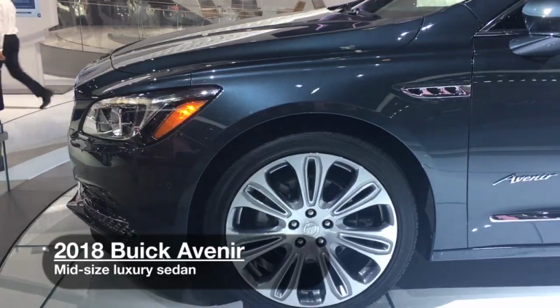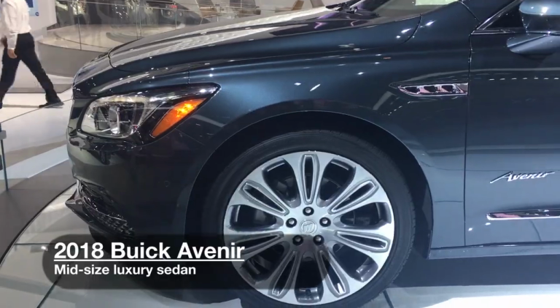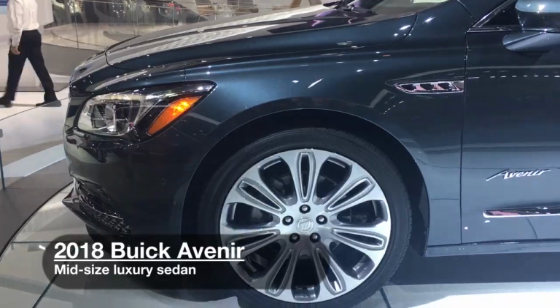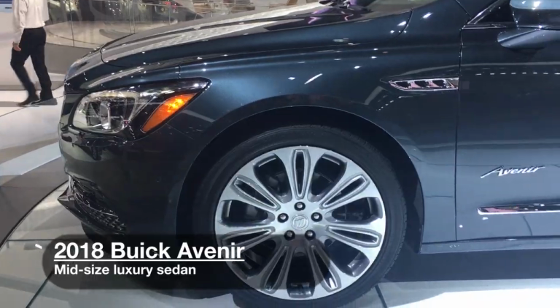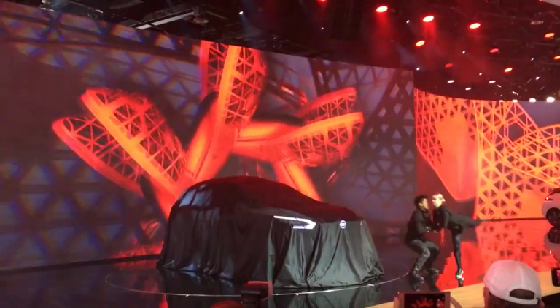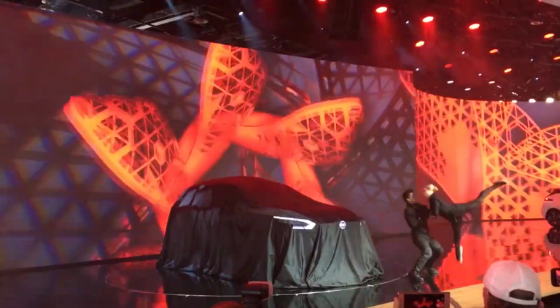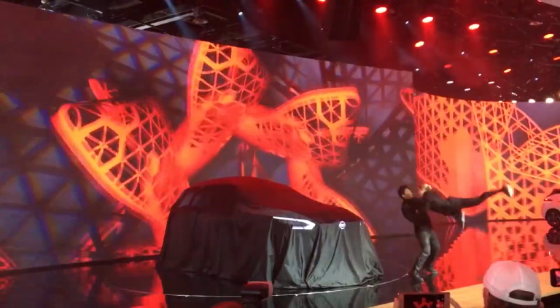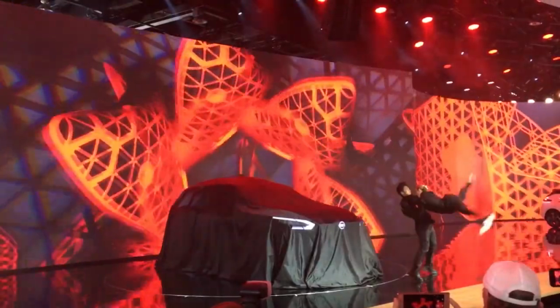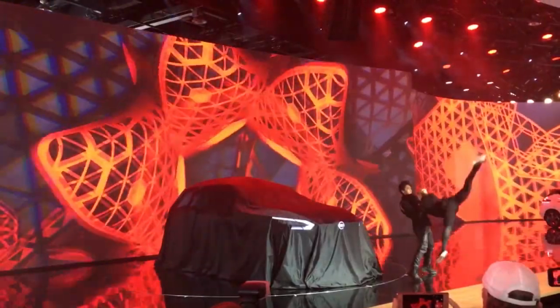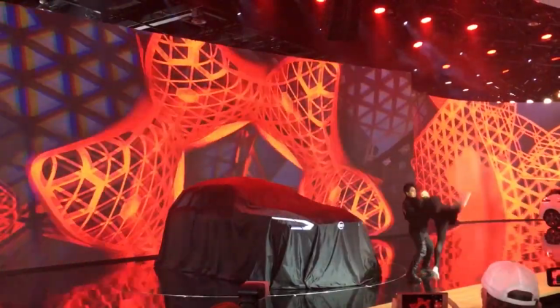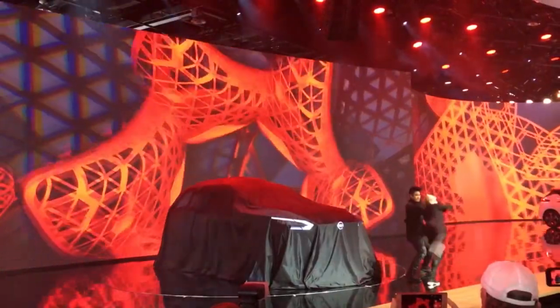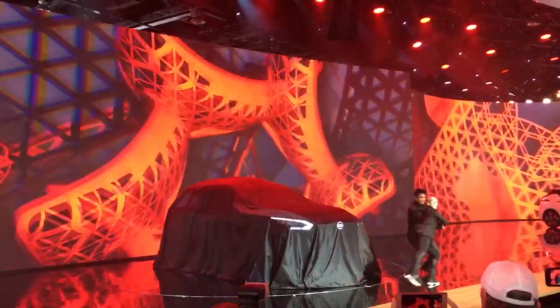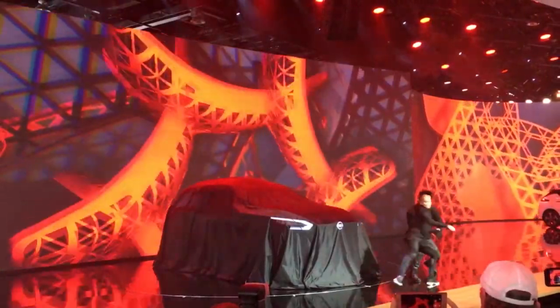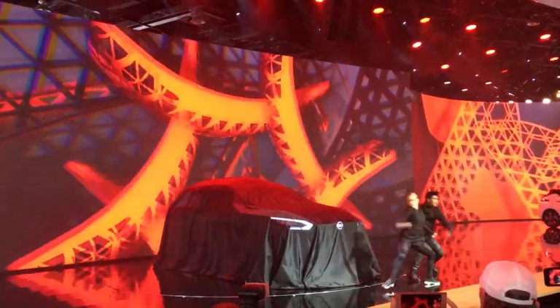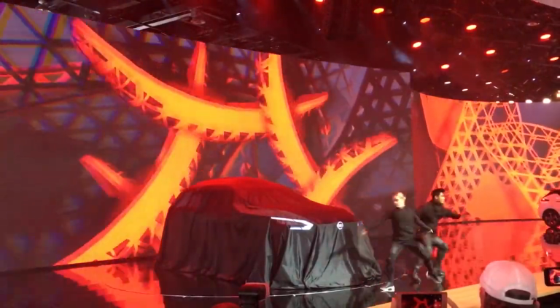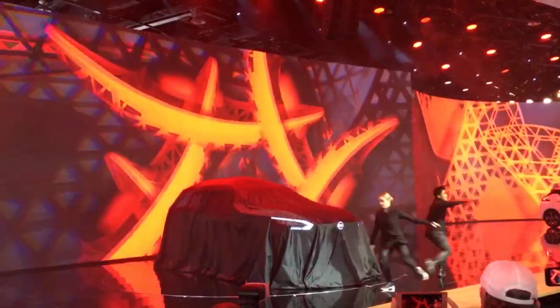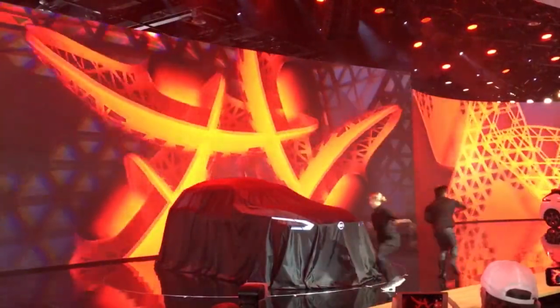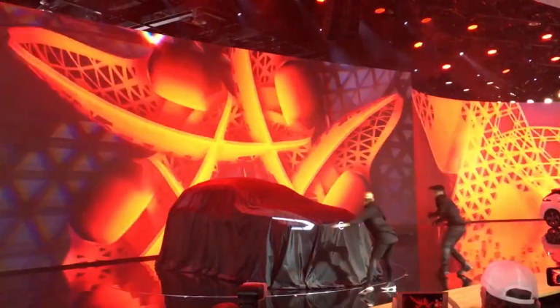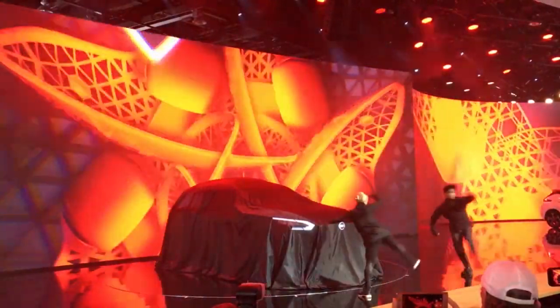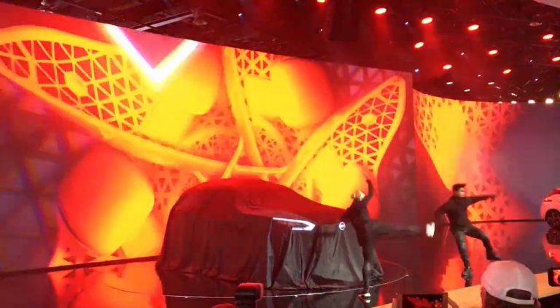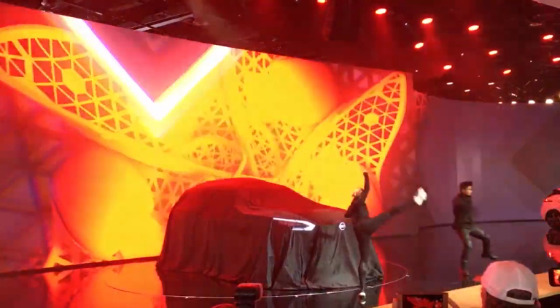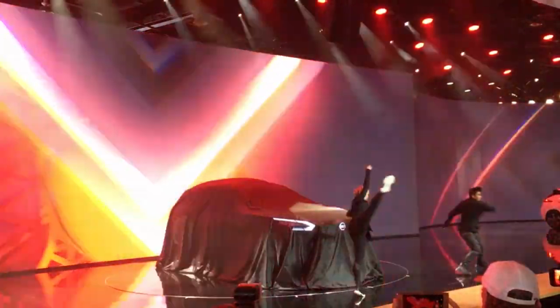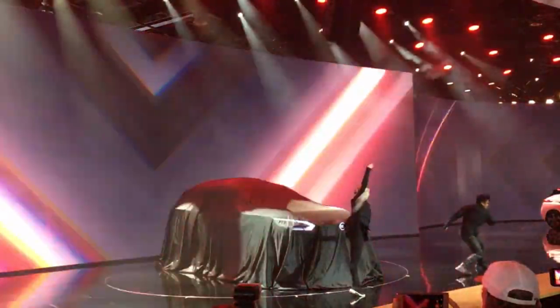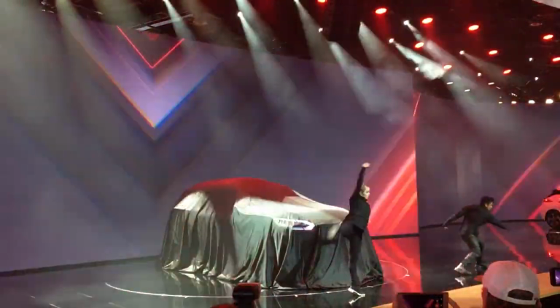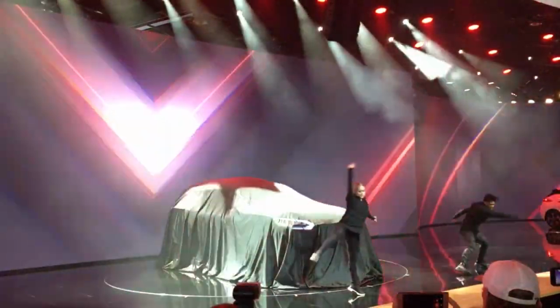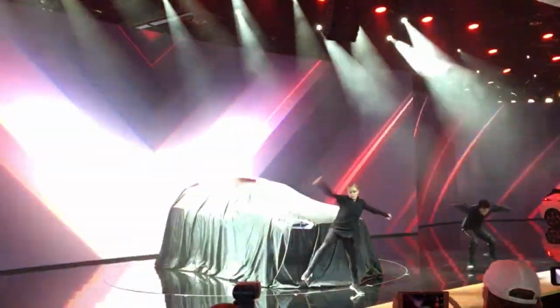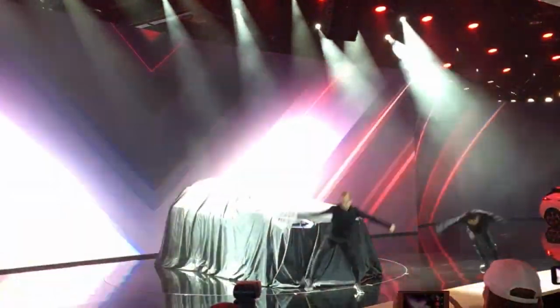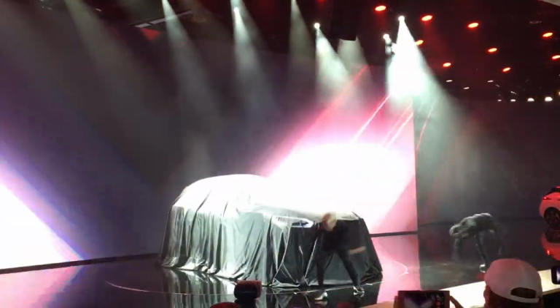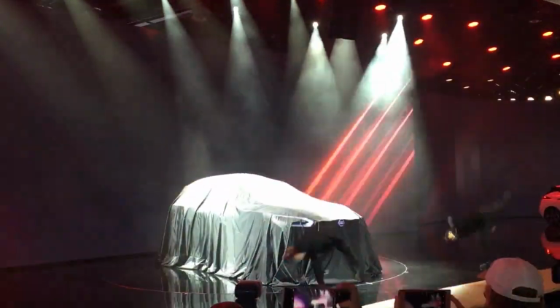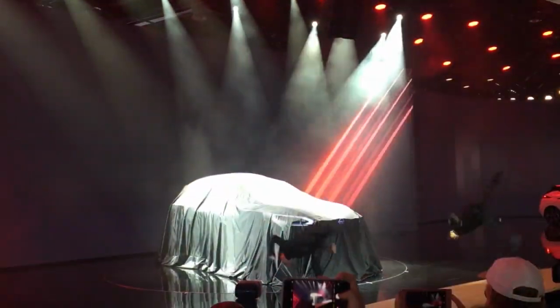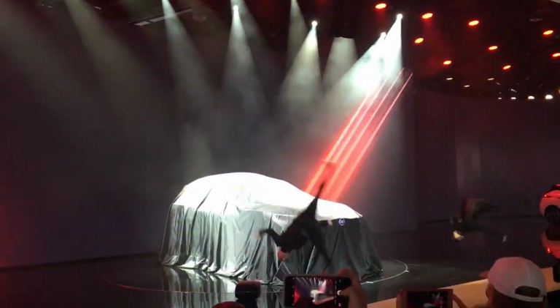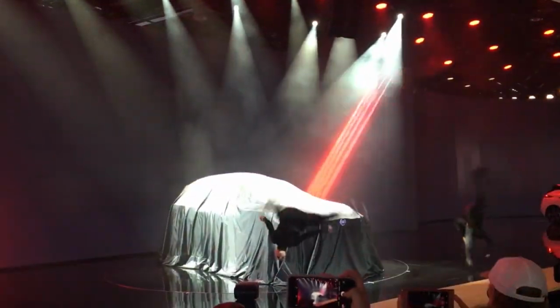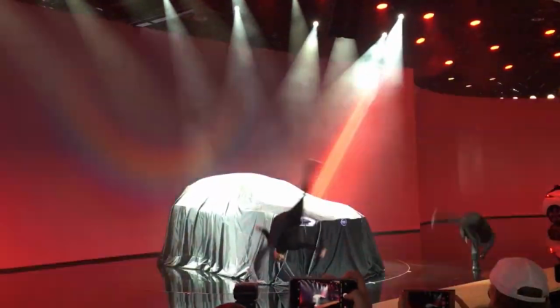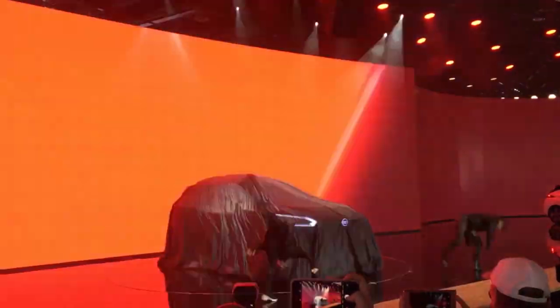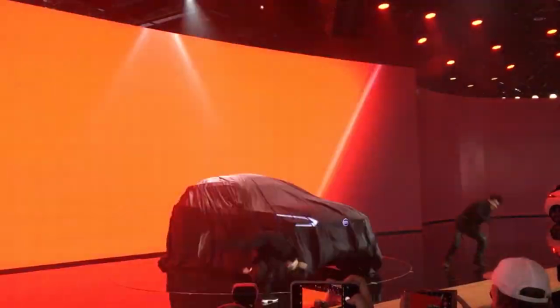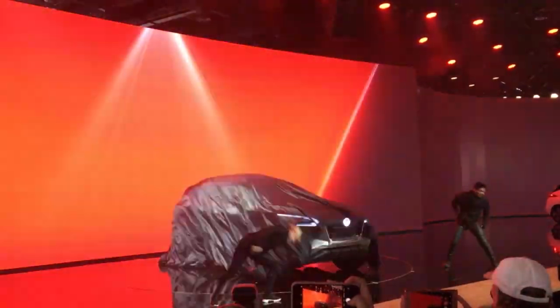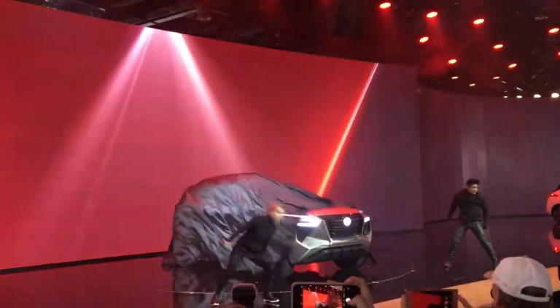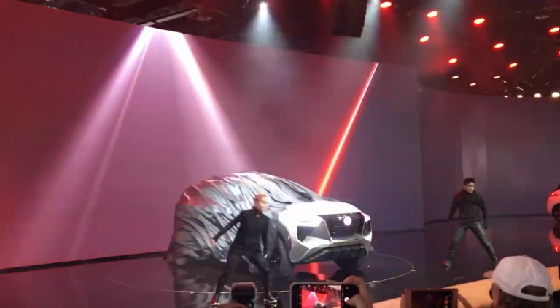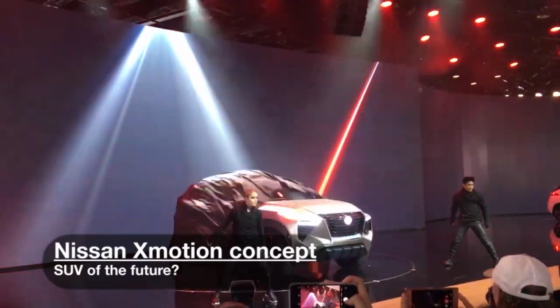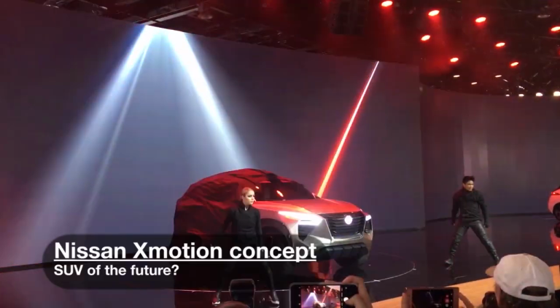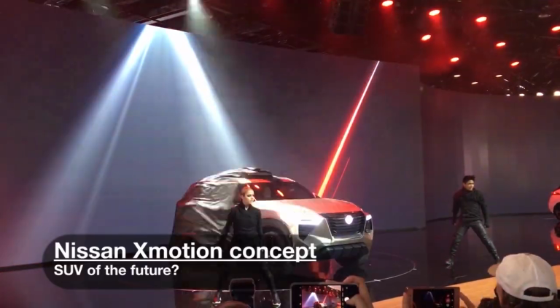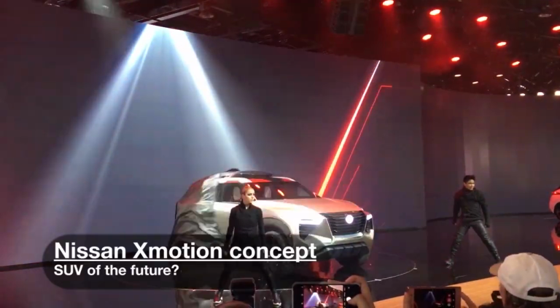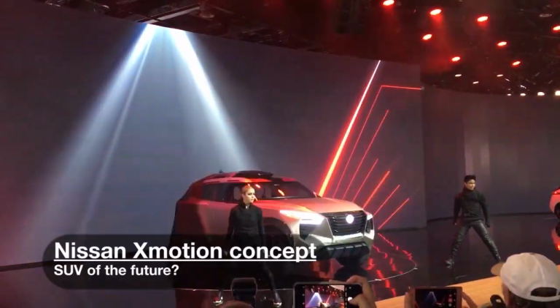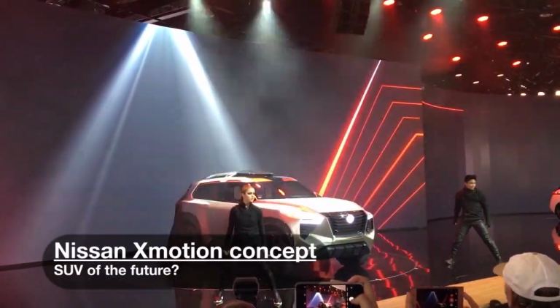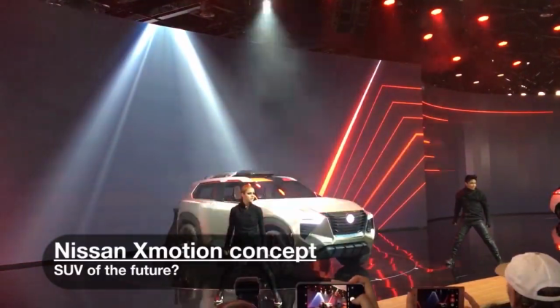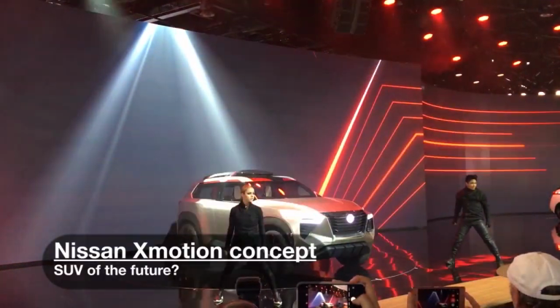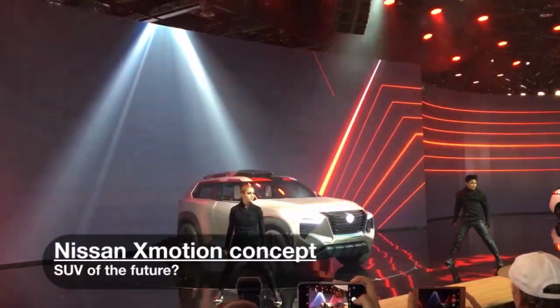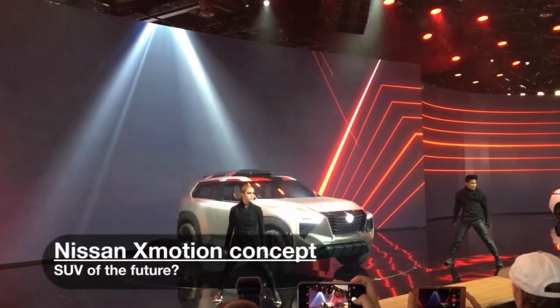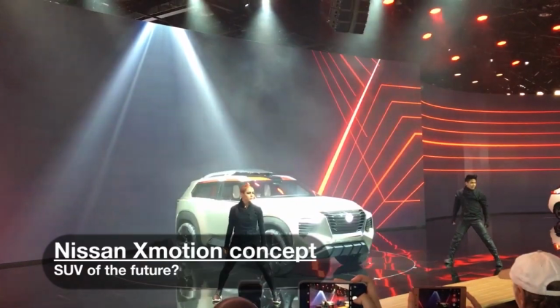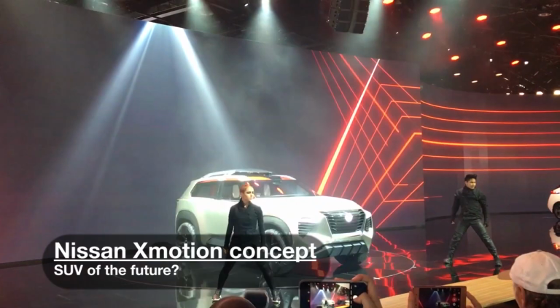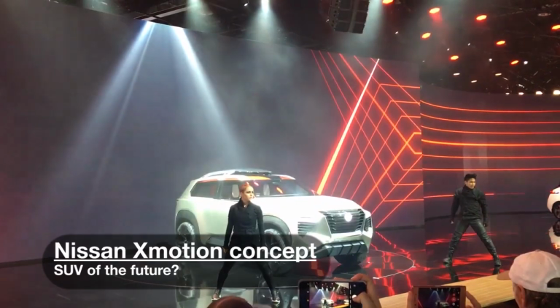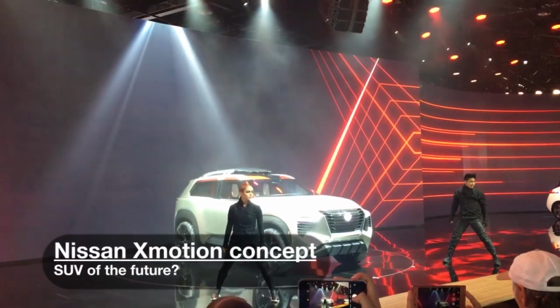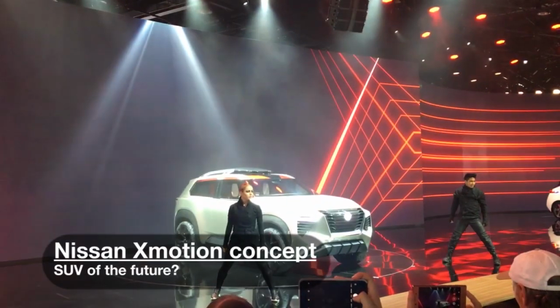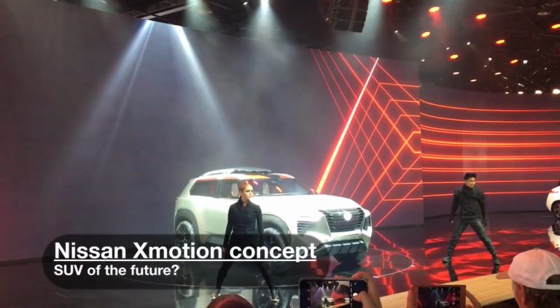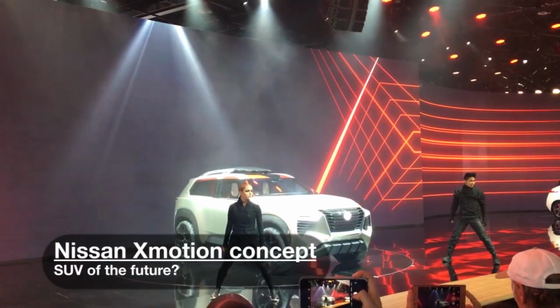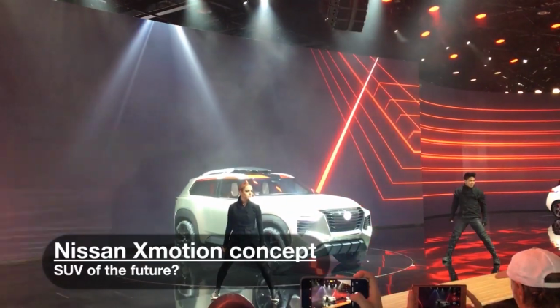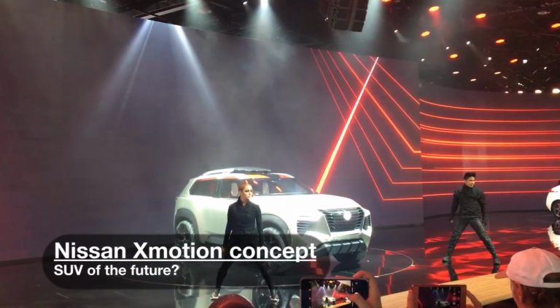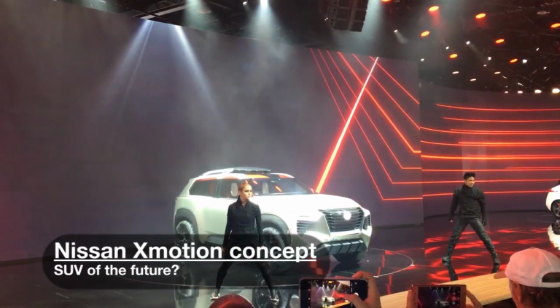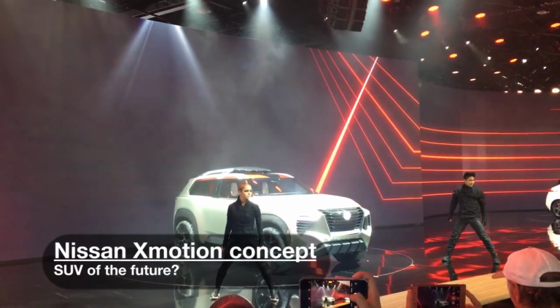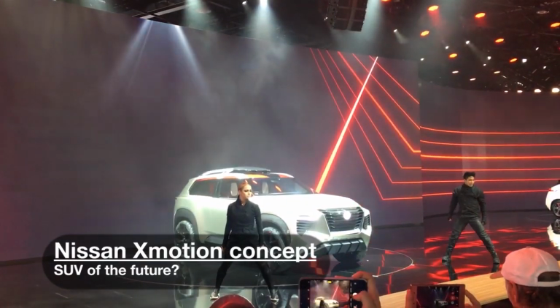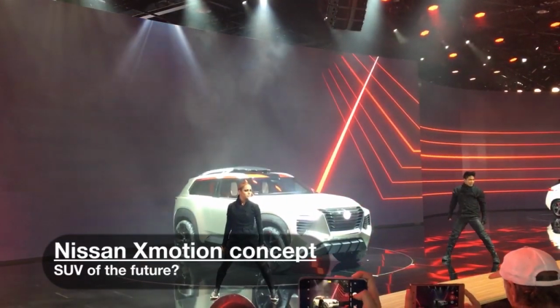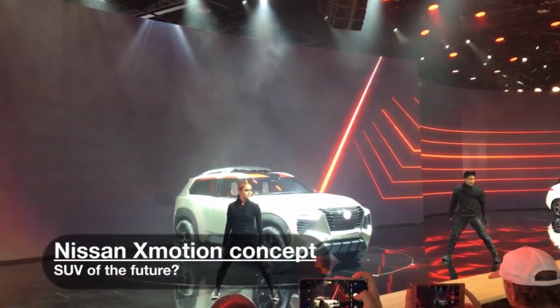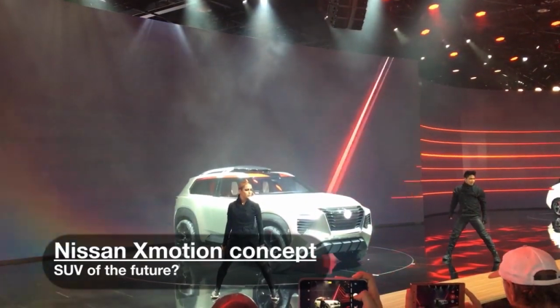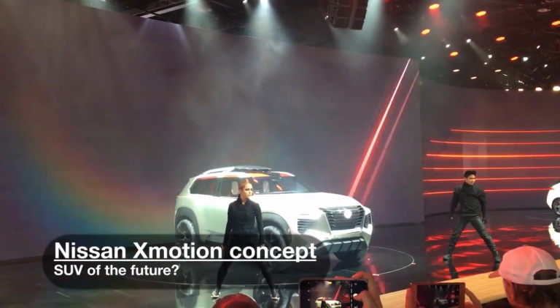And now for the much-anticipated reveal — there it is! The Nissan X-Motion Concept.